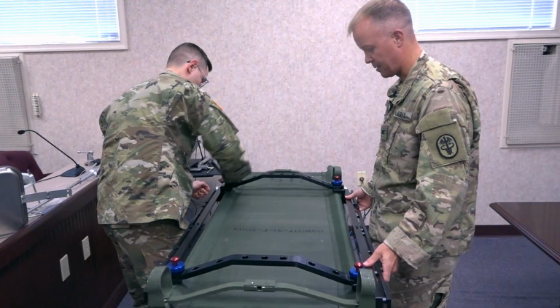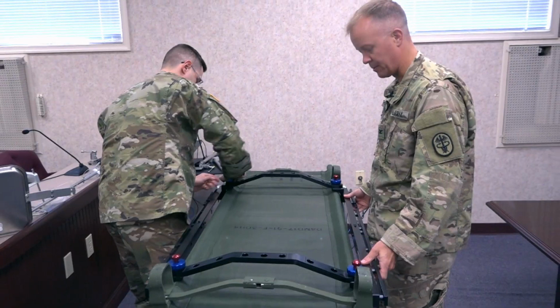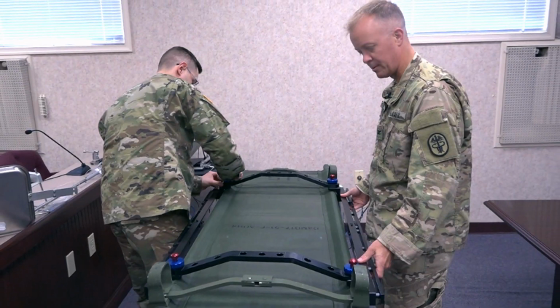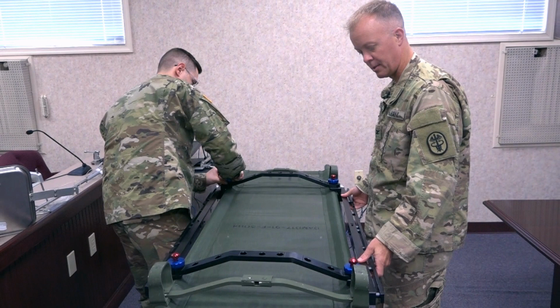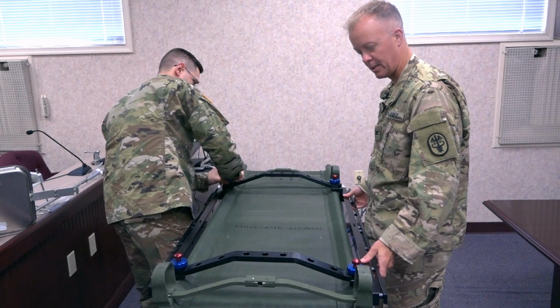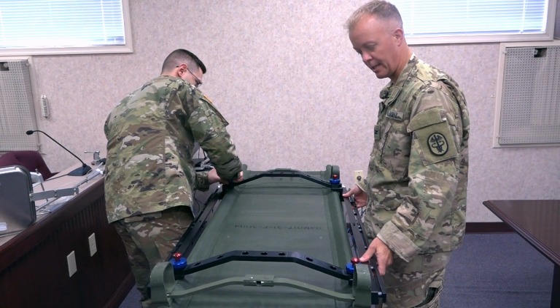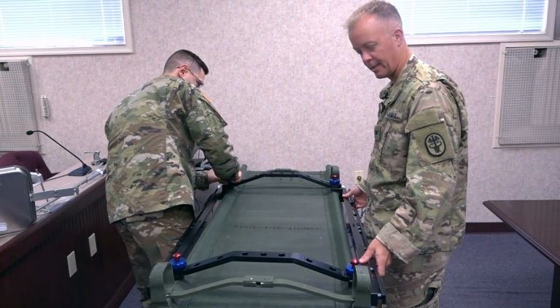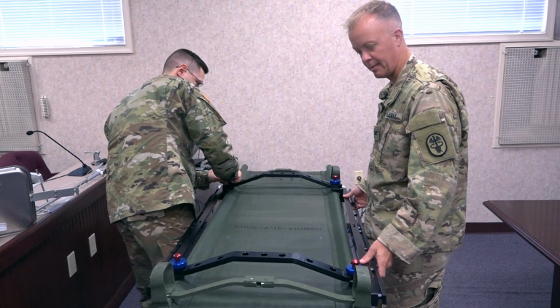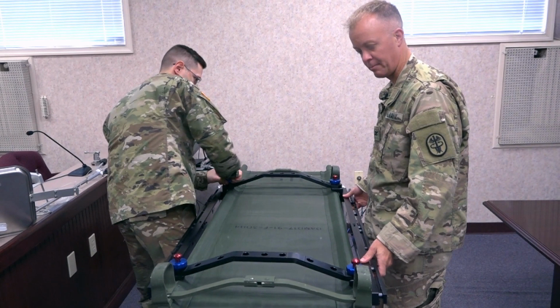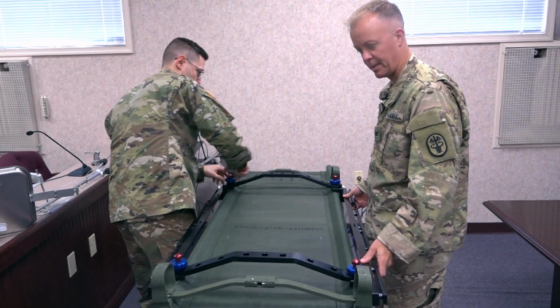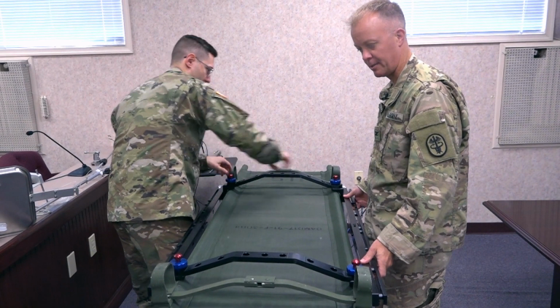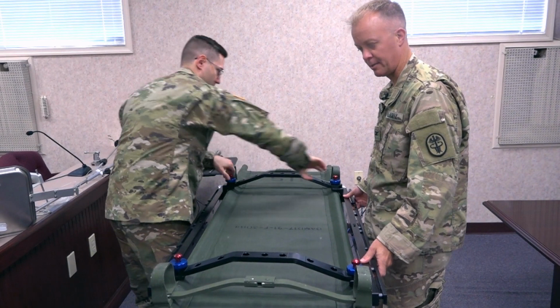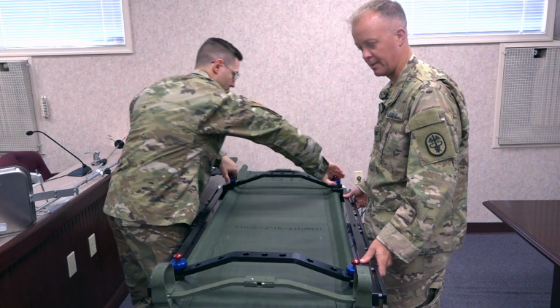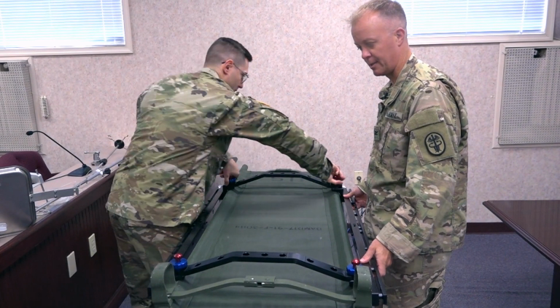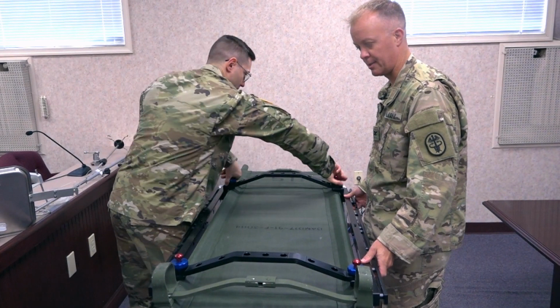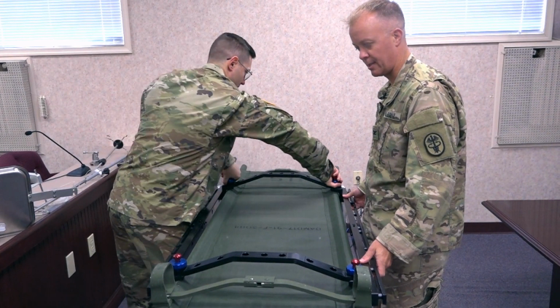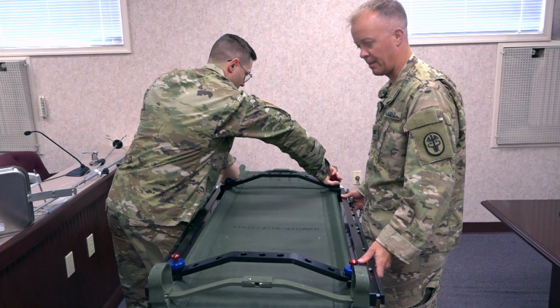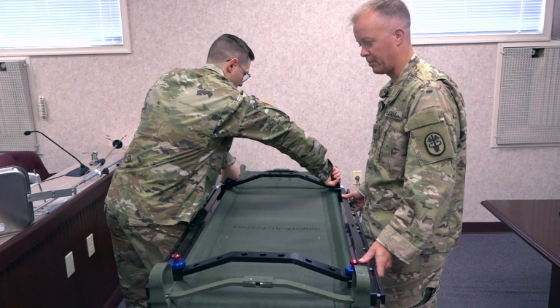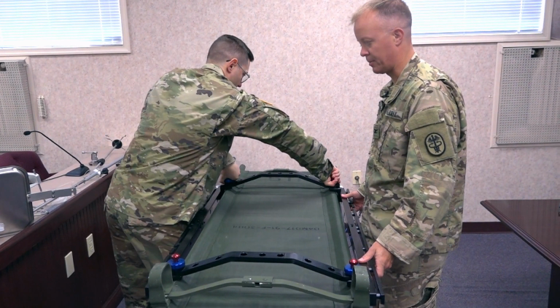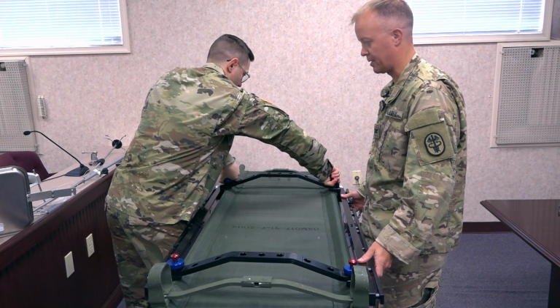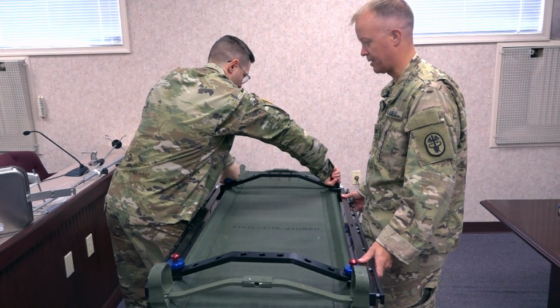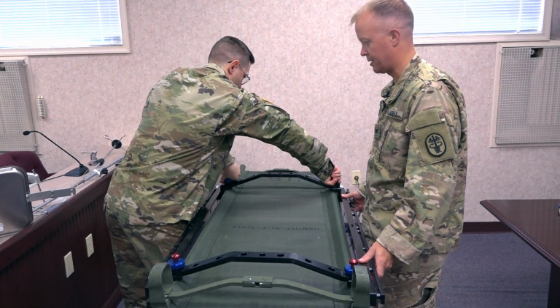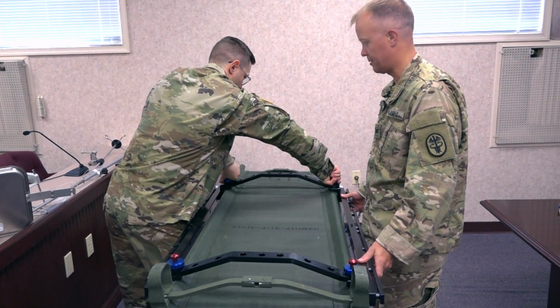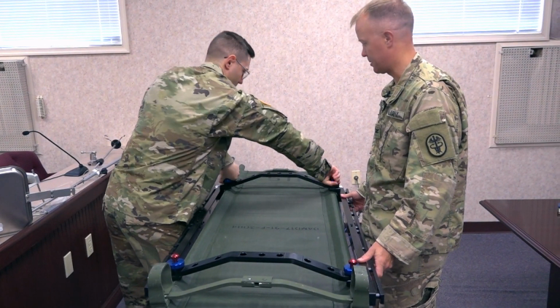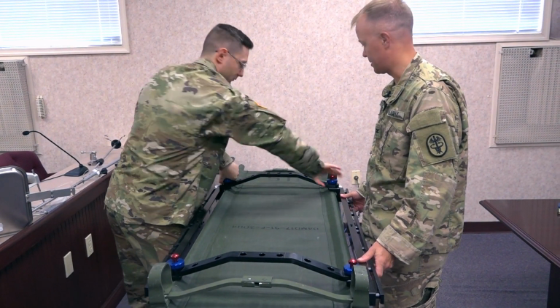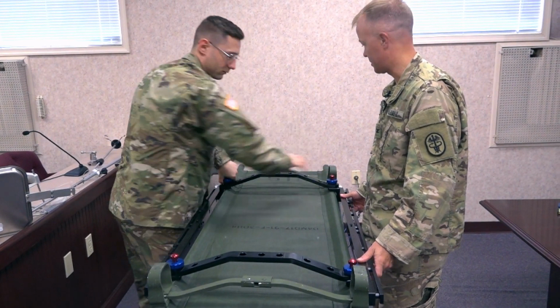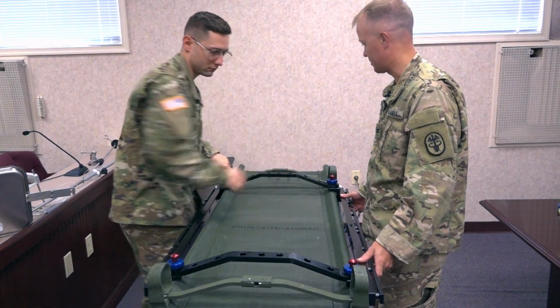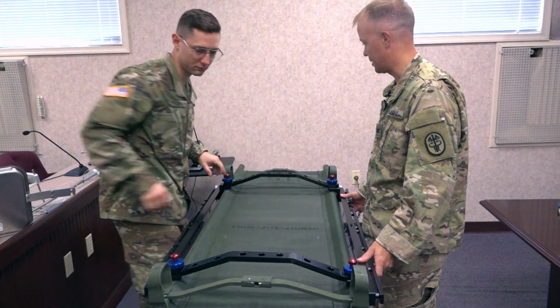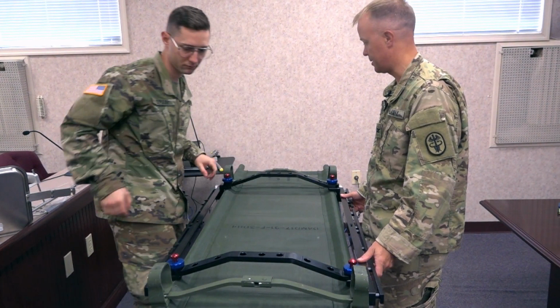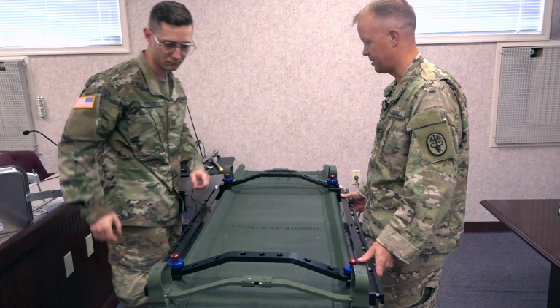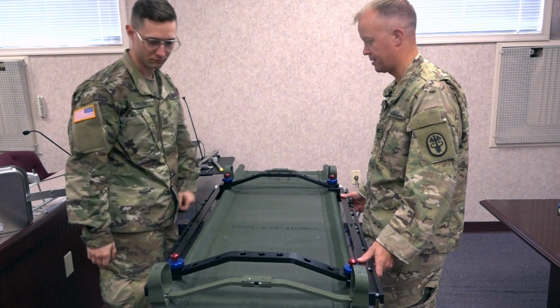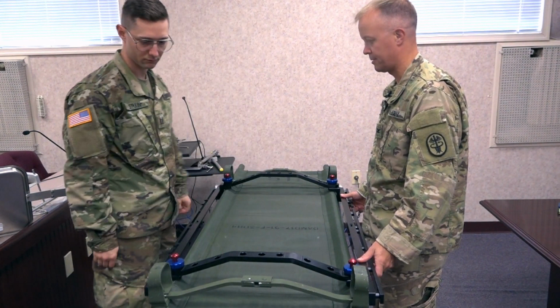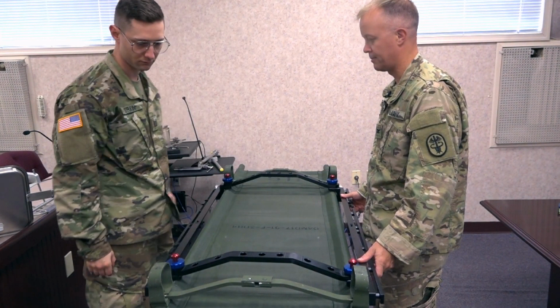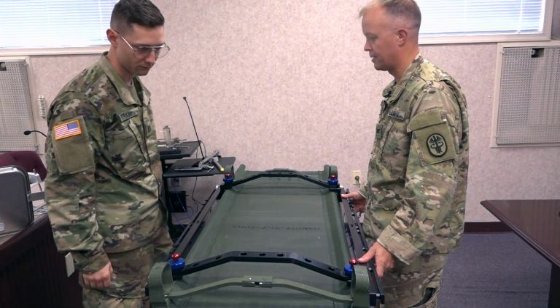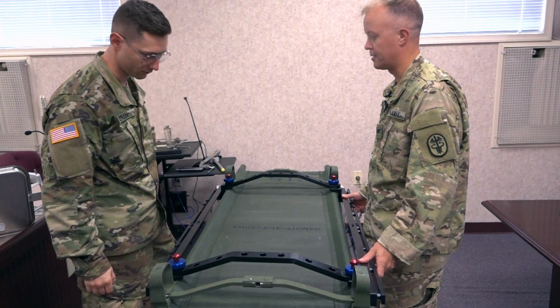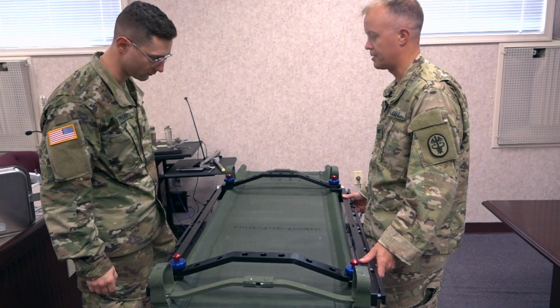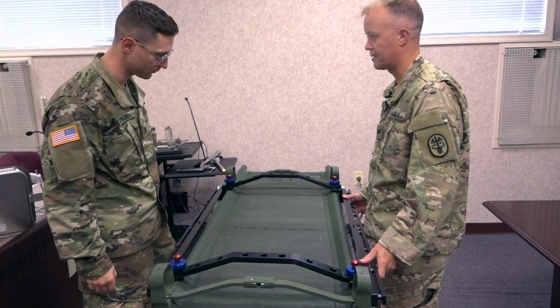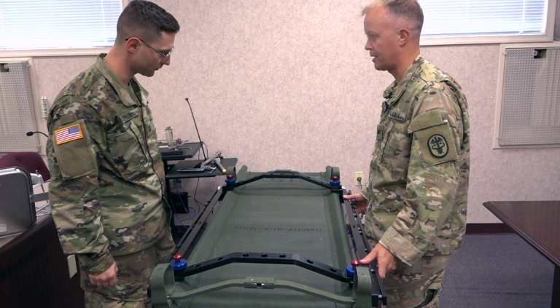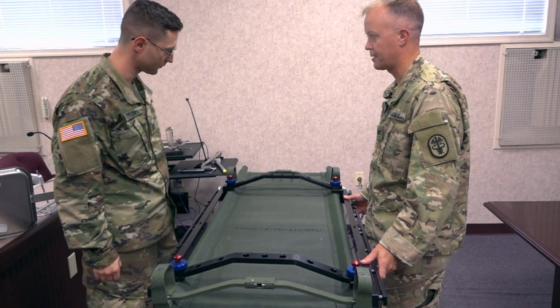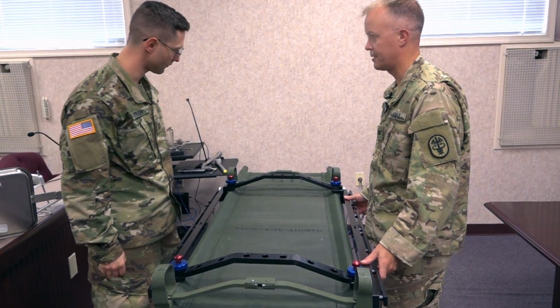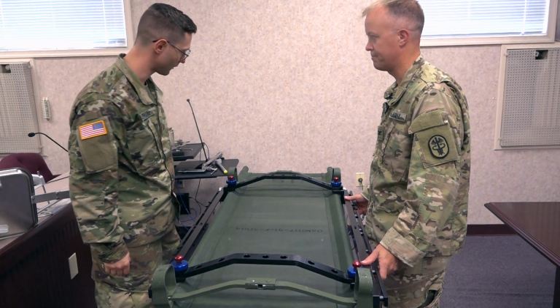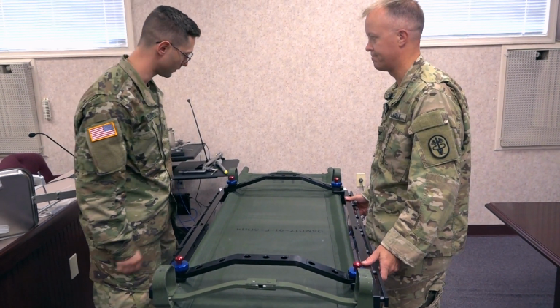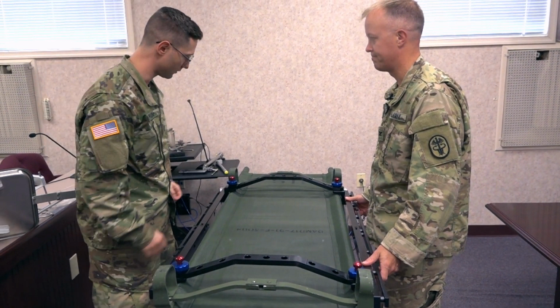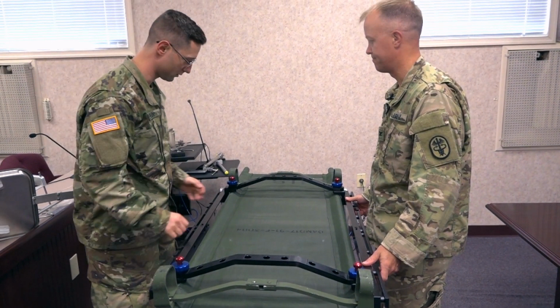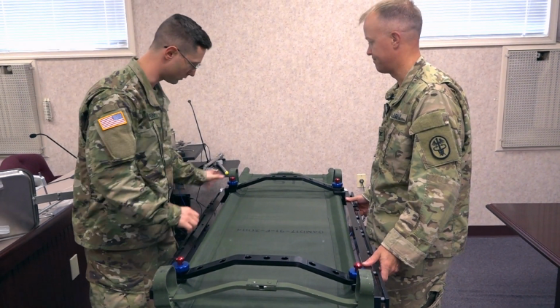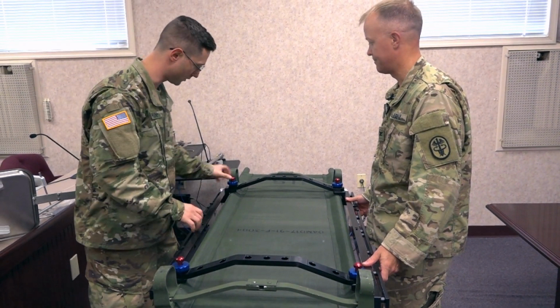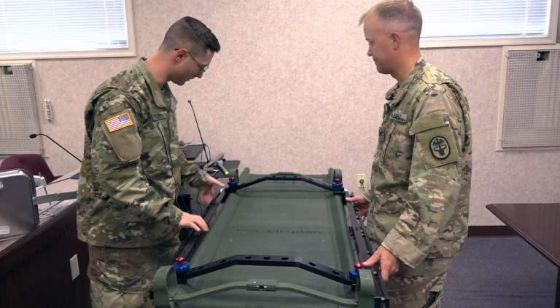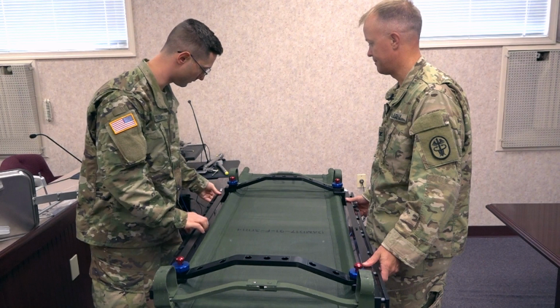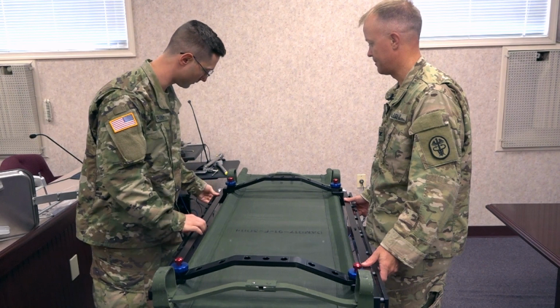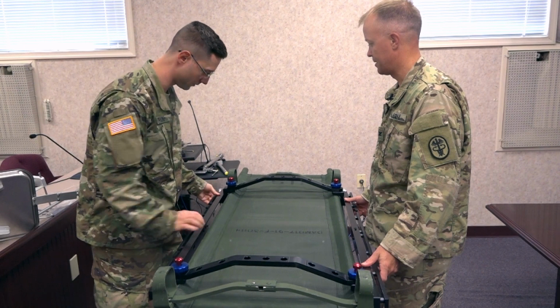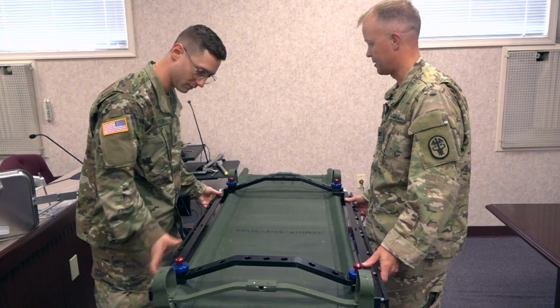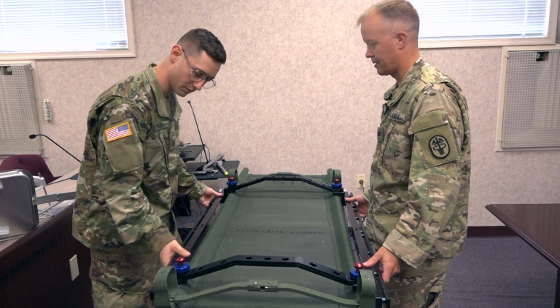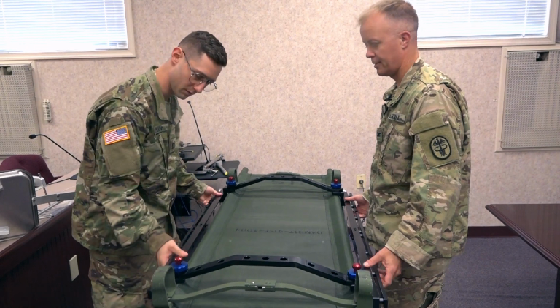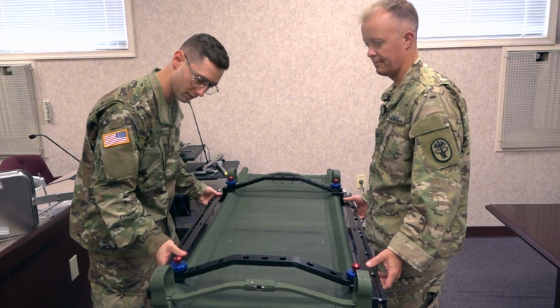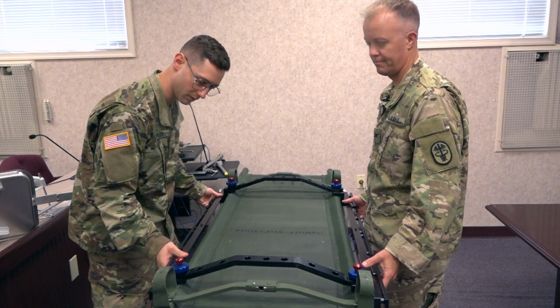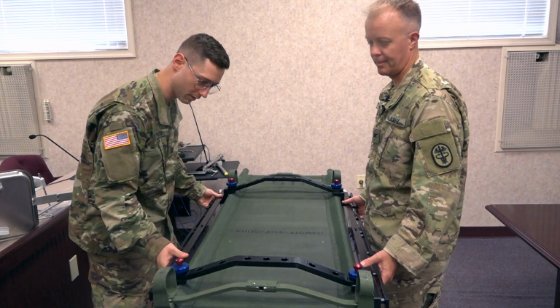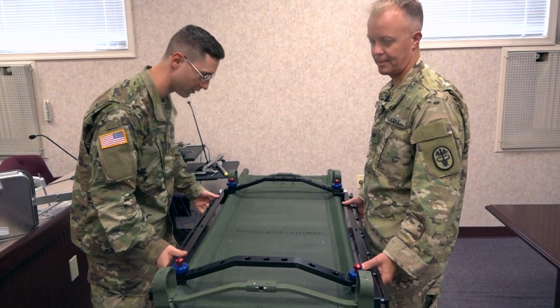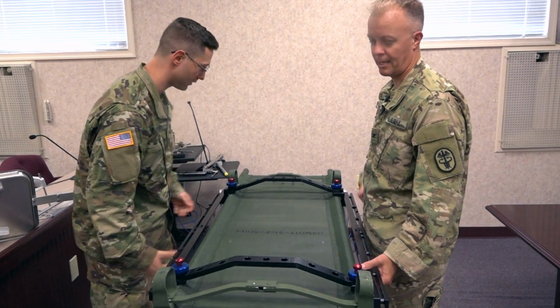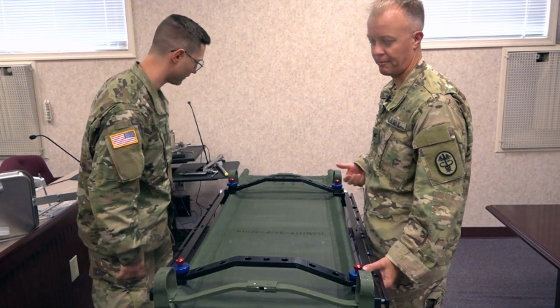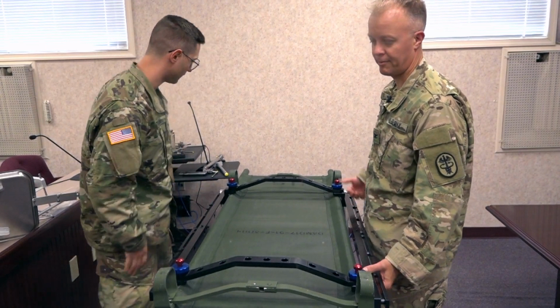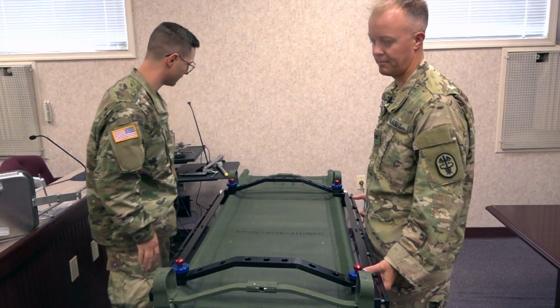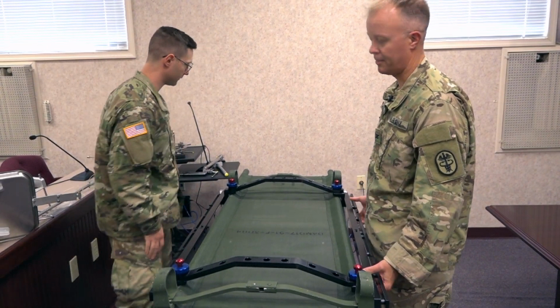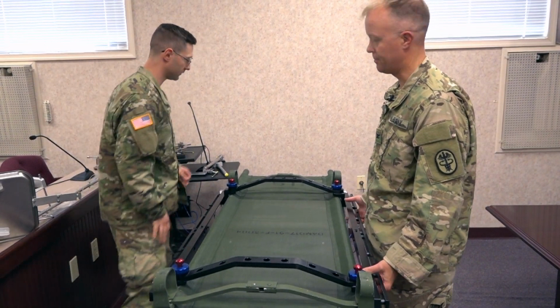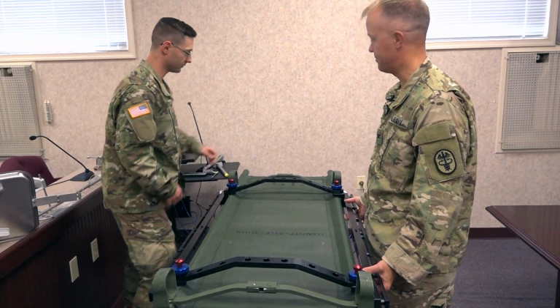Shake it and make sure that it's stable with the litter — which this one is. Is your side good? Yup, good. And it's time to flip it over.